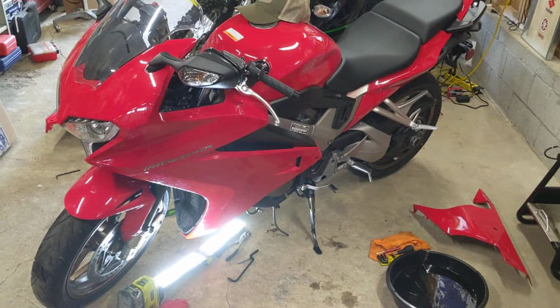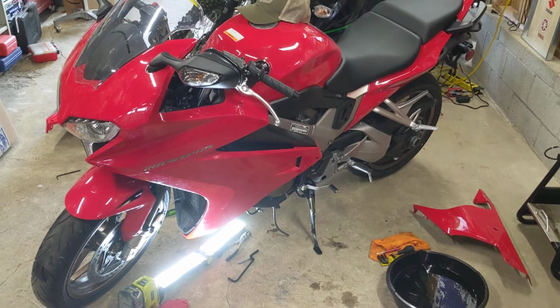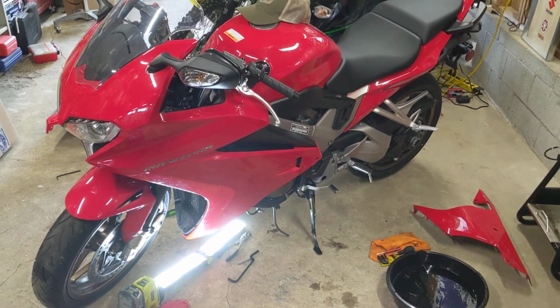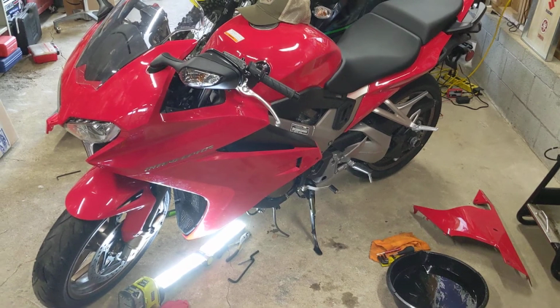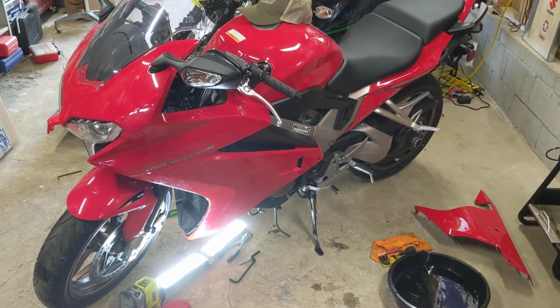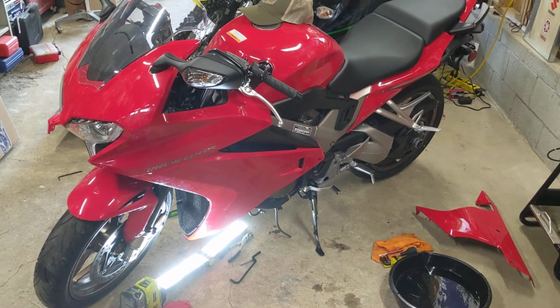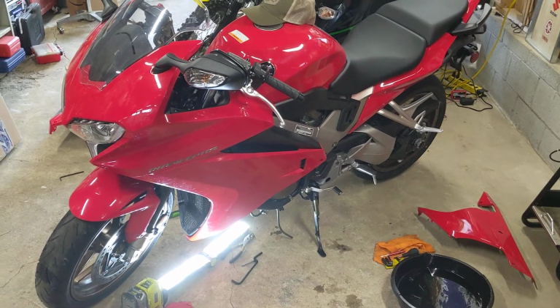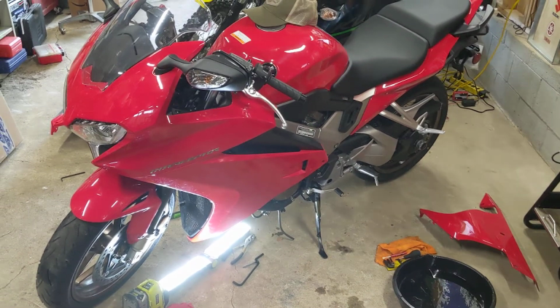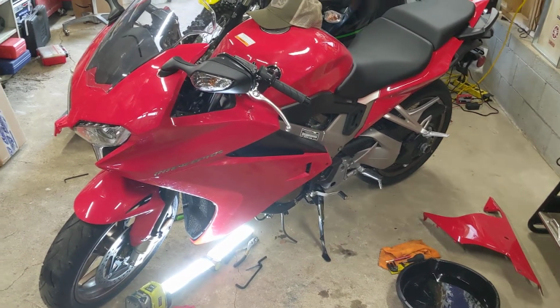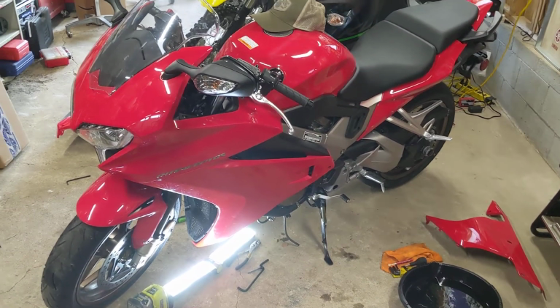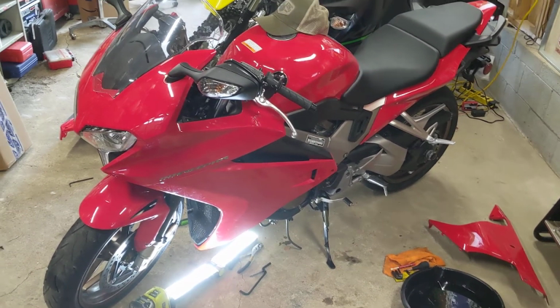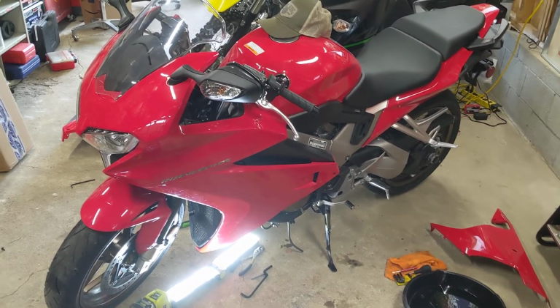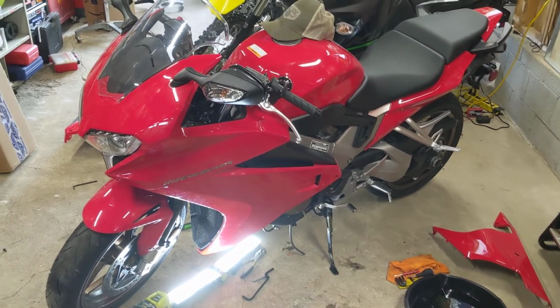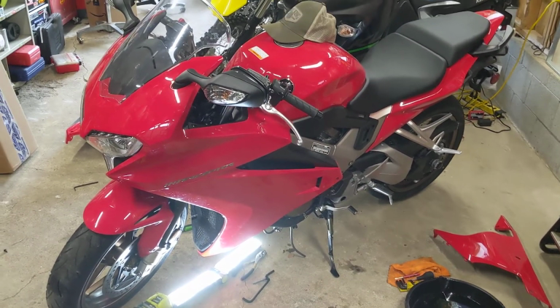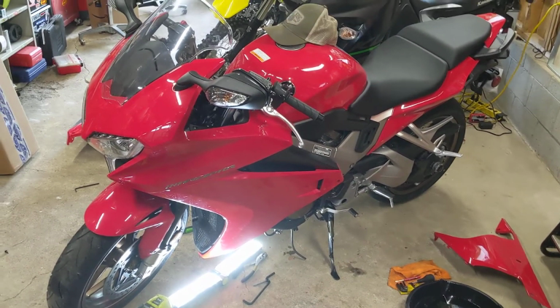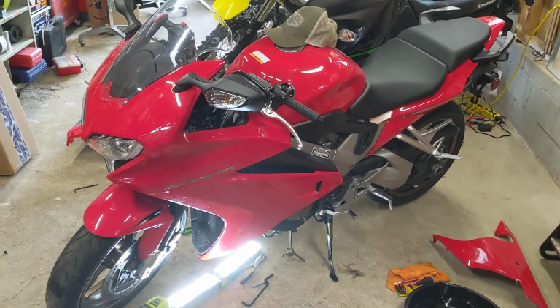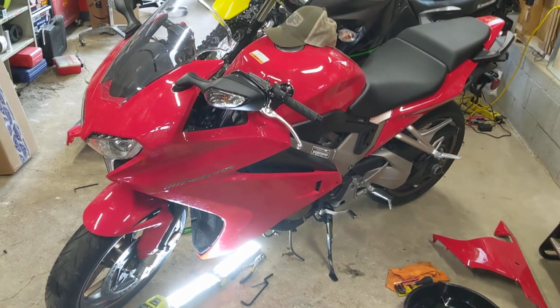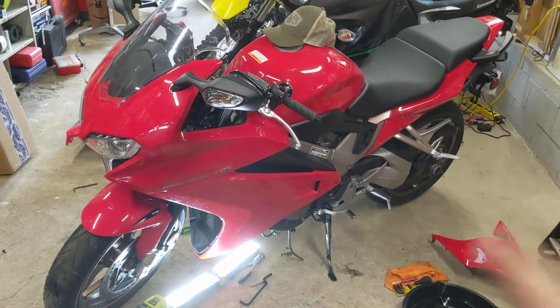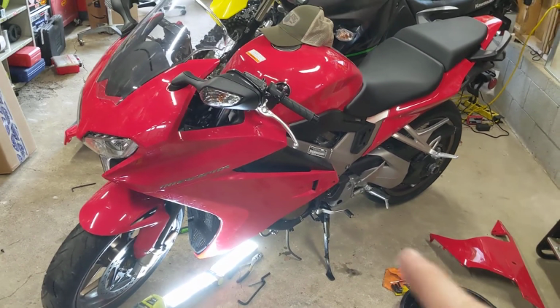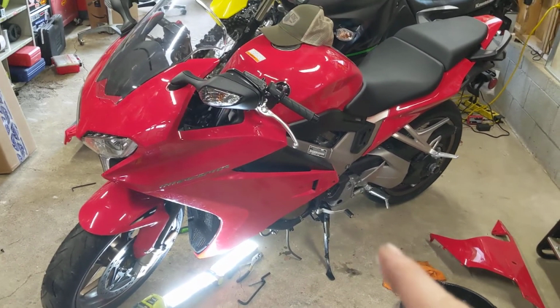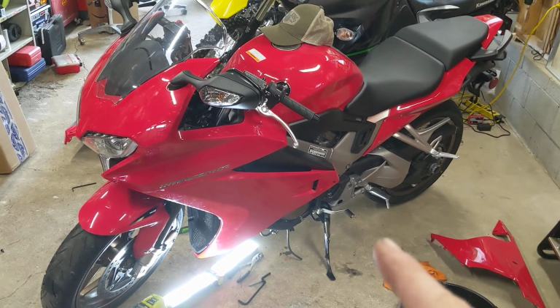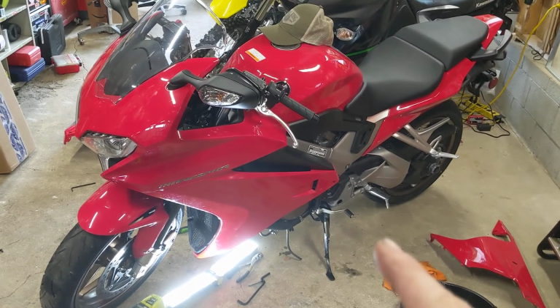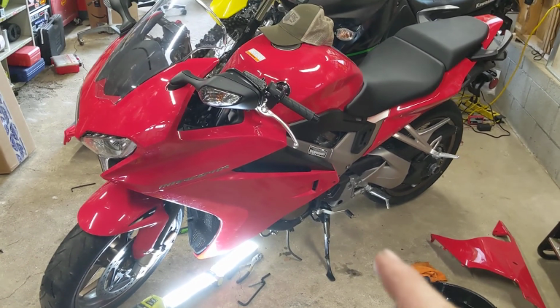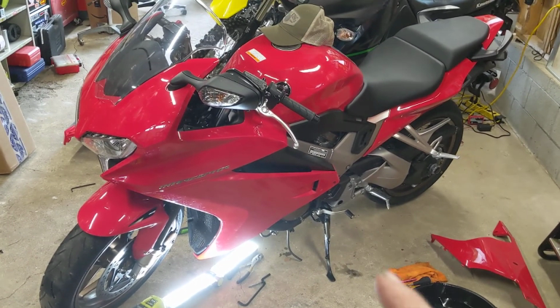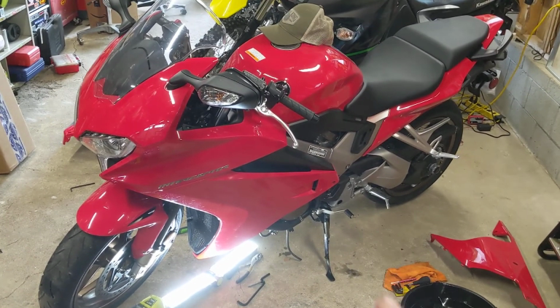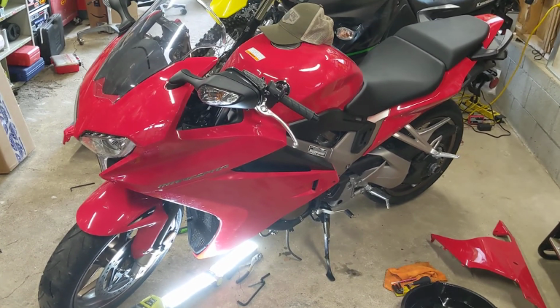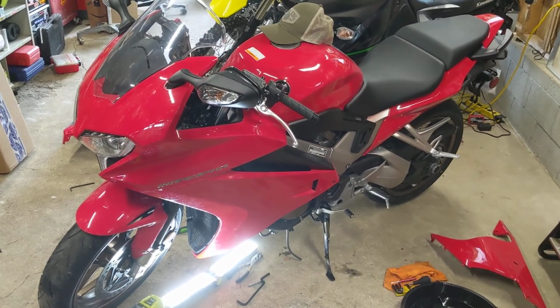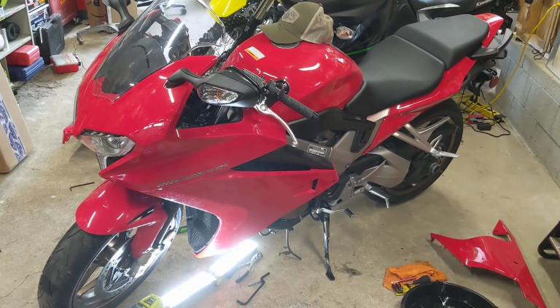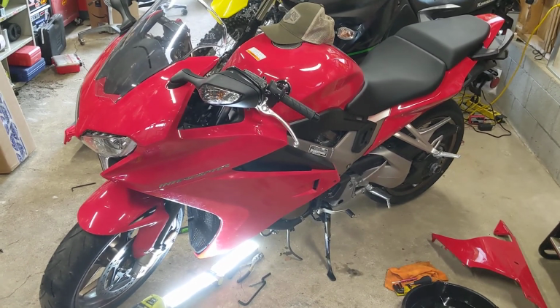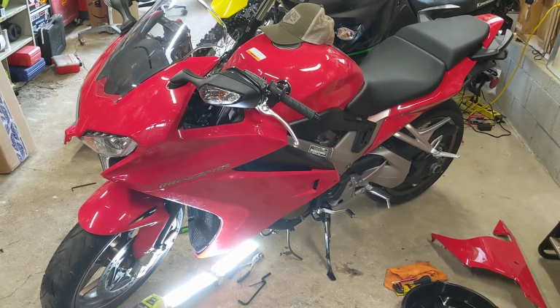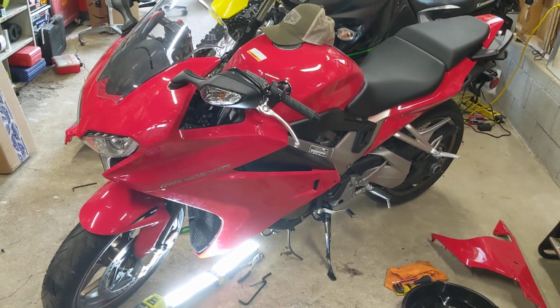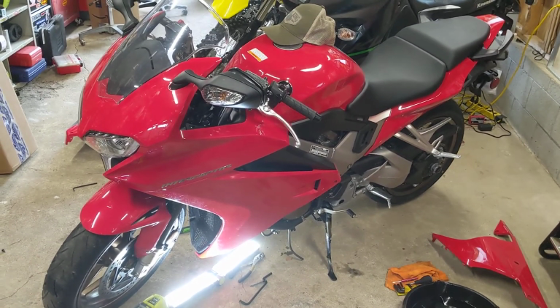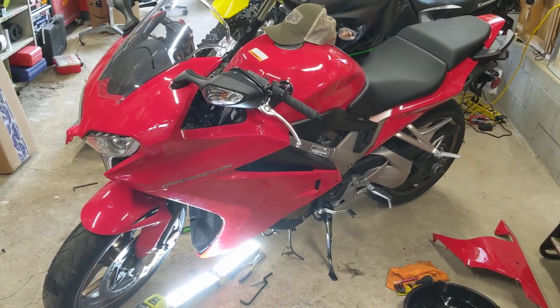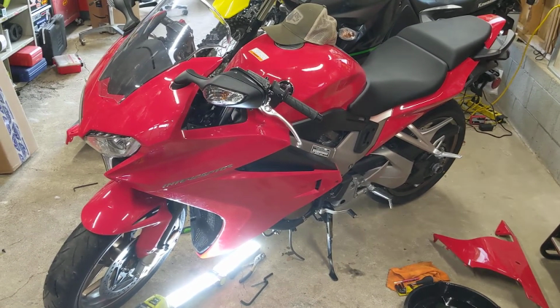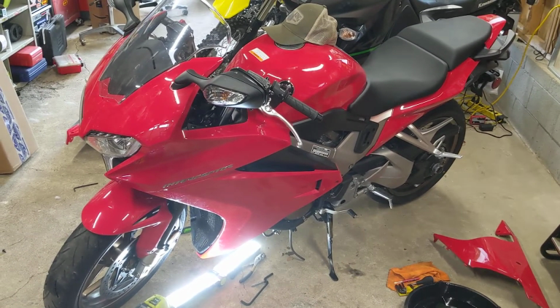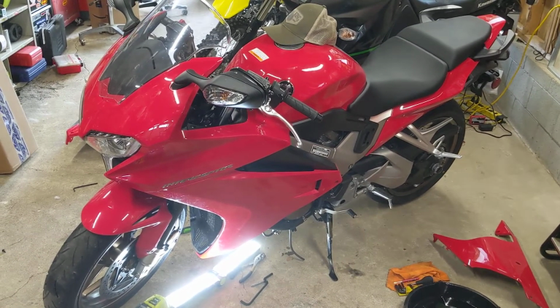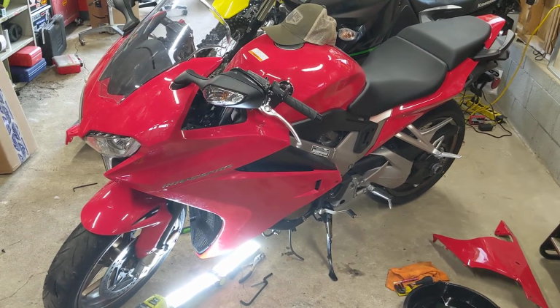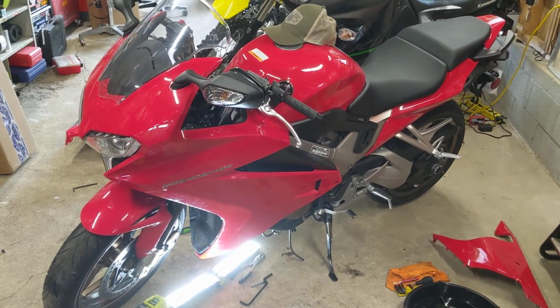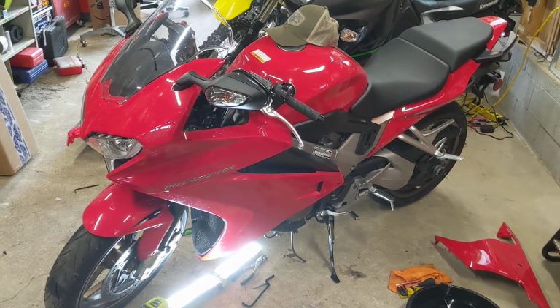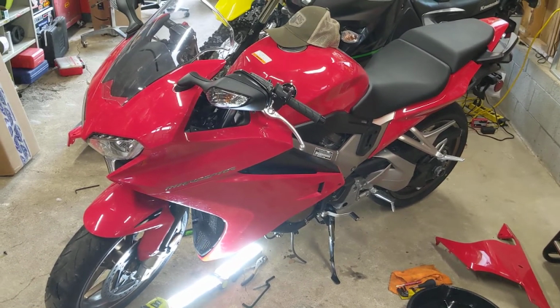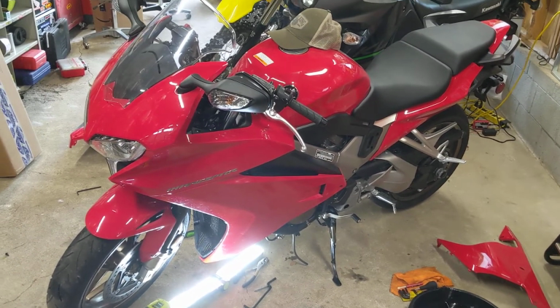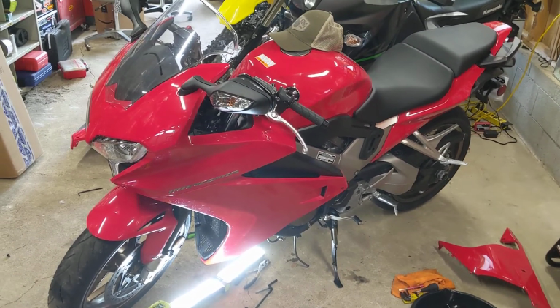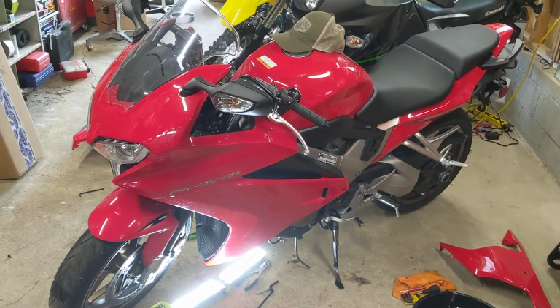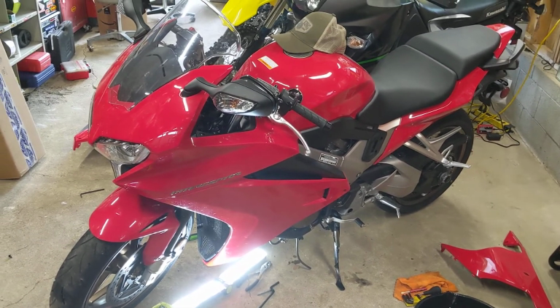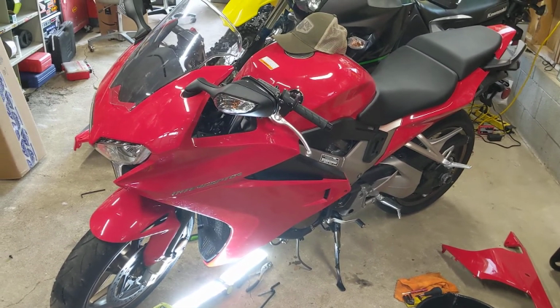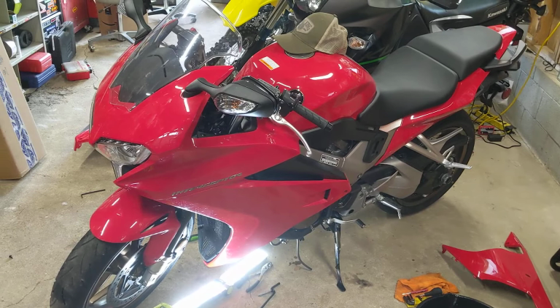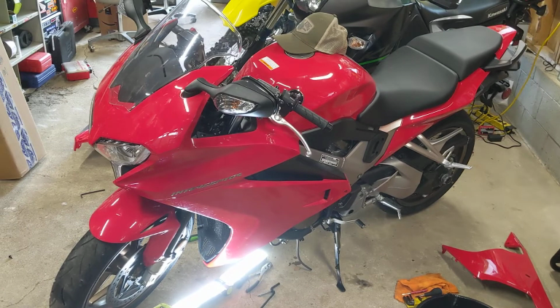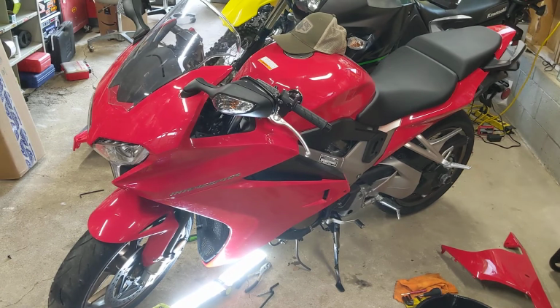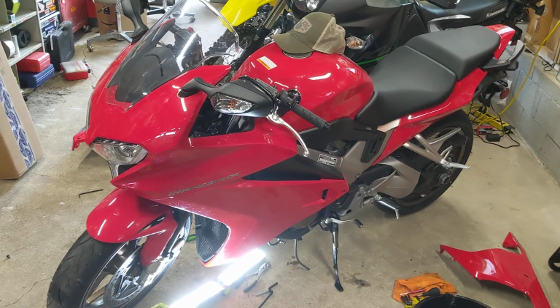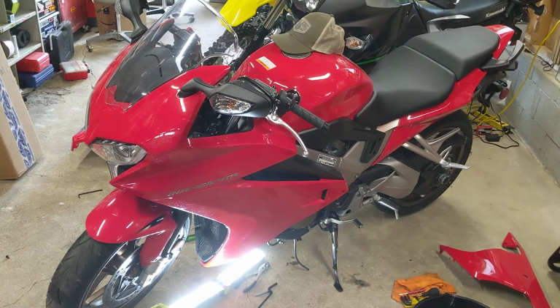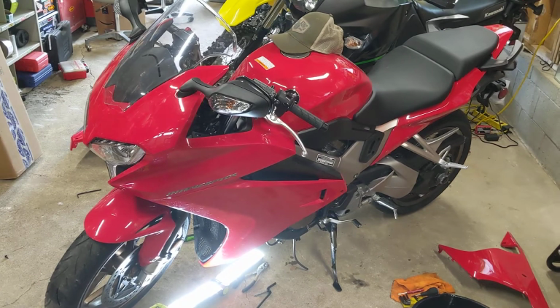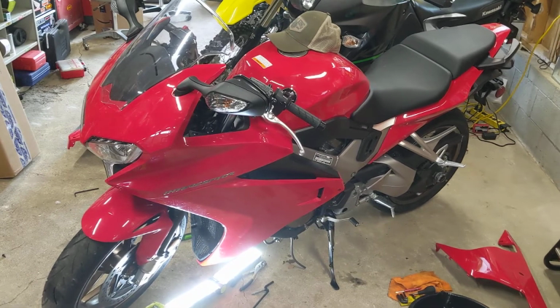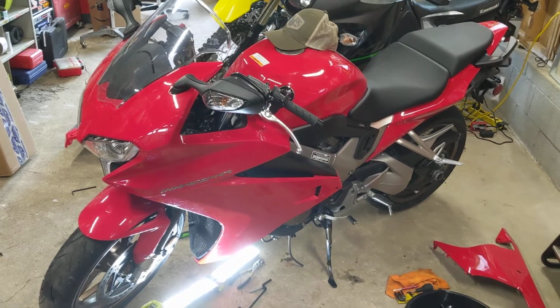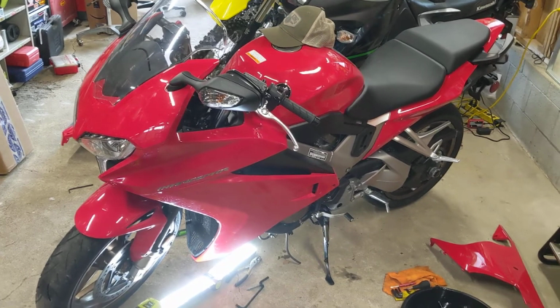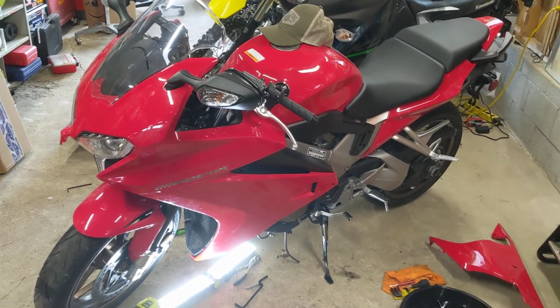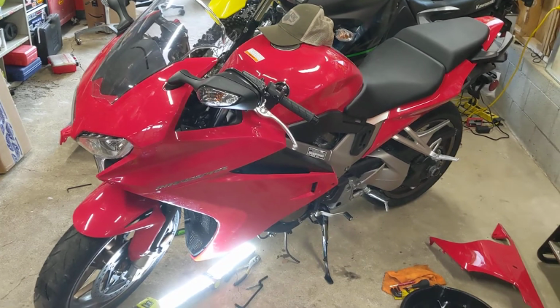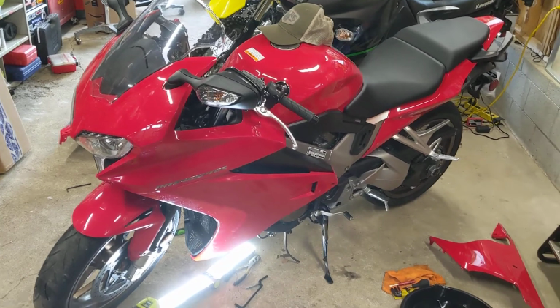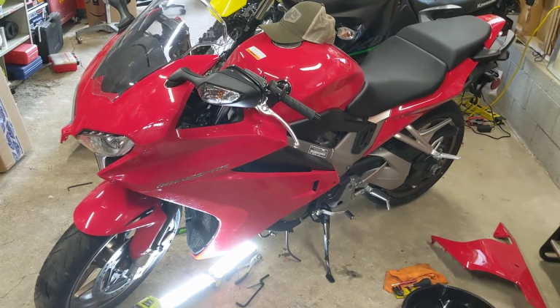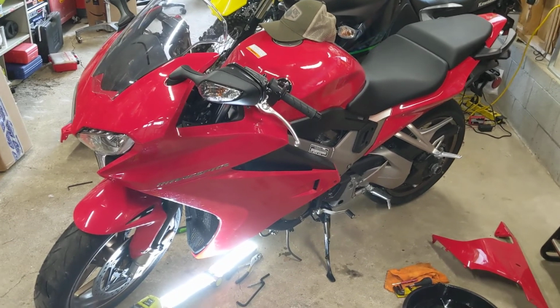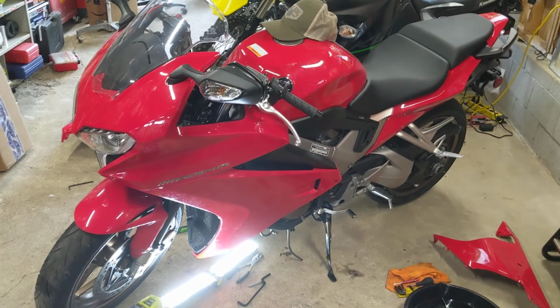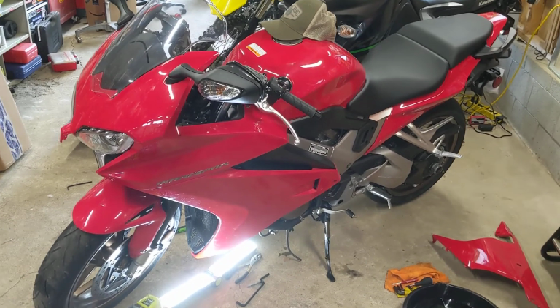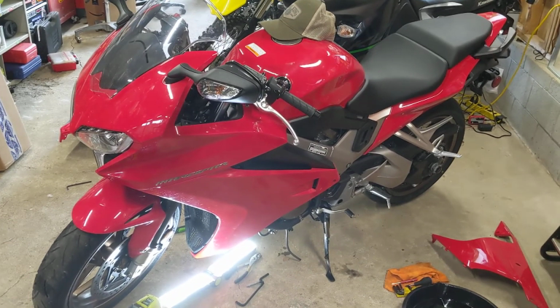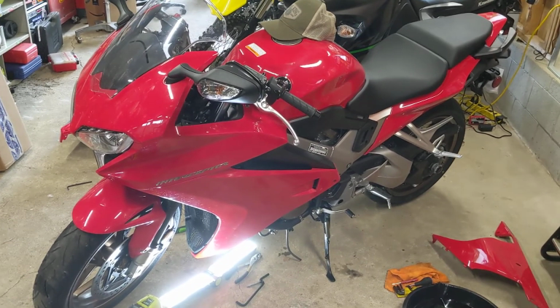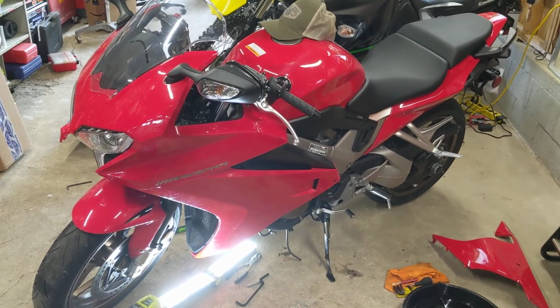Alright guys, so this is for the RC79, the 8th gen — I believe this is the 8th gen VFR800 Honda Interceptor.